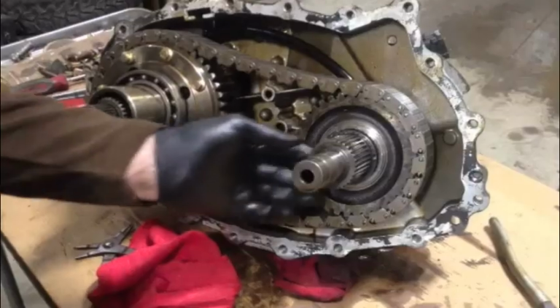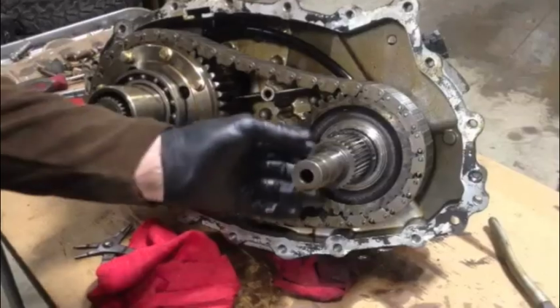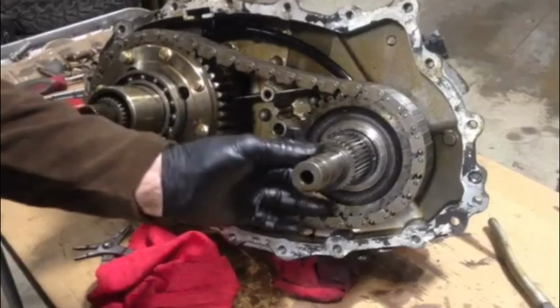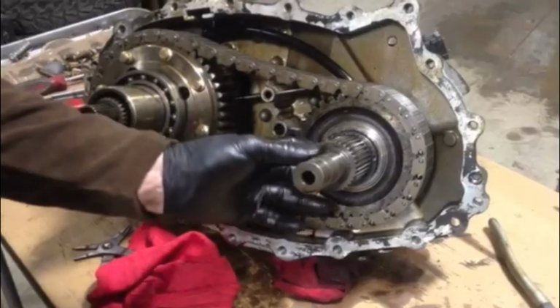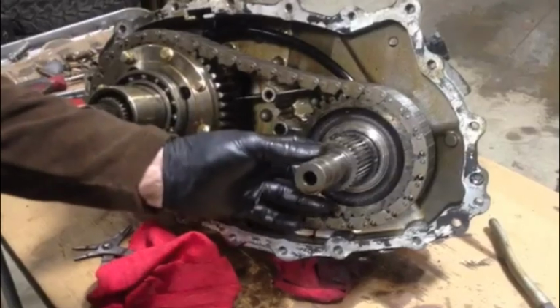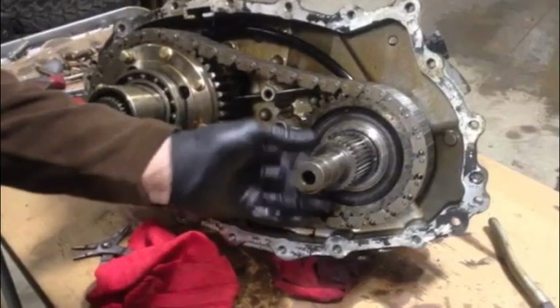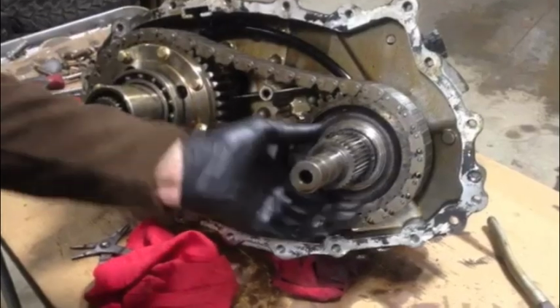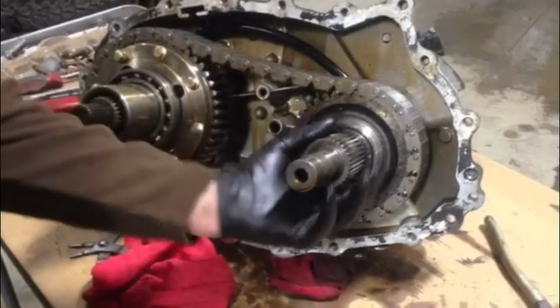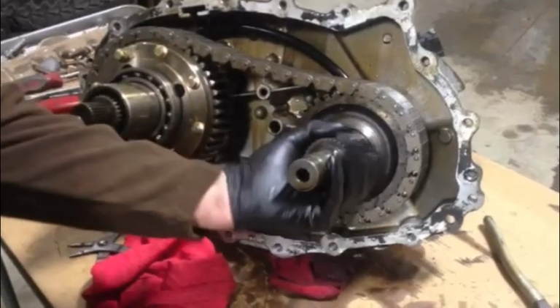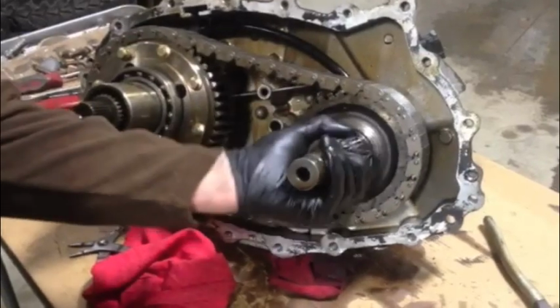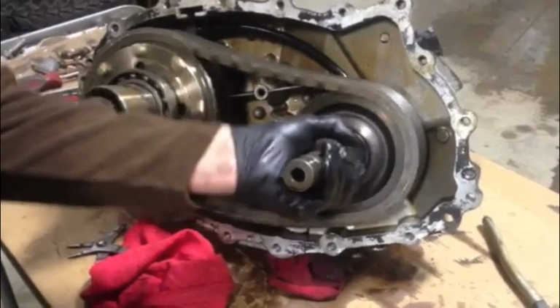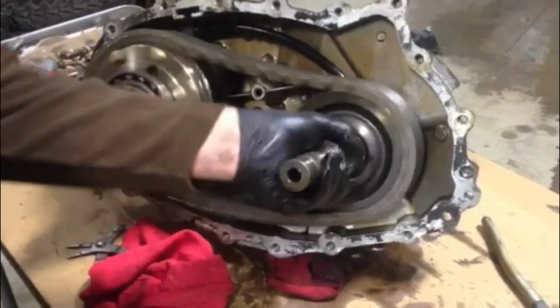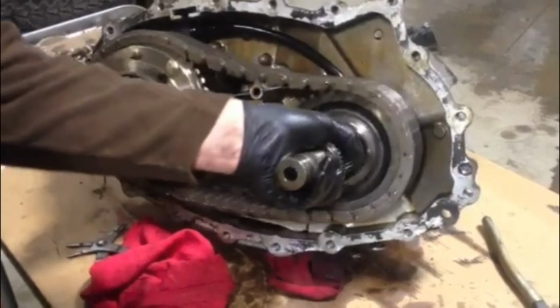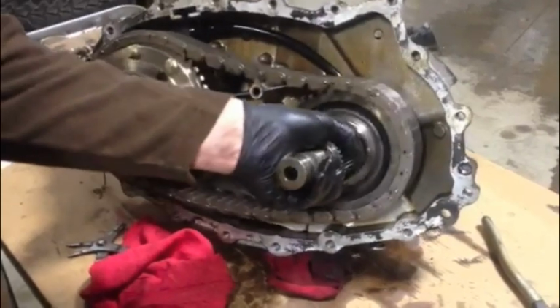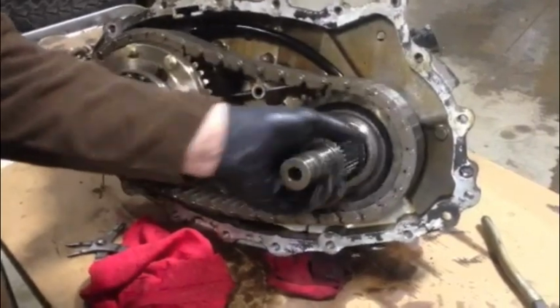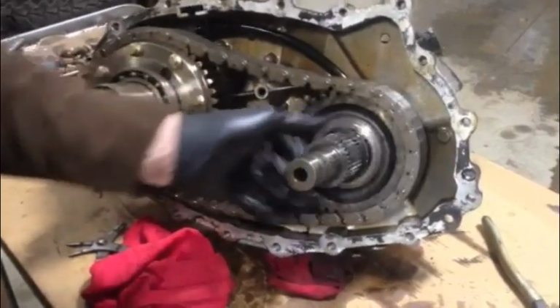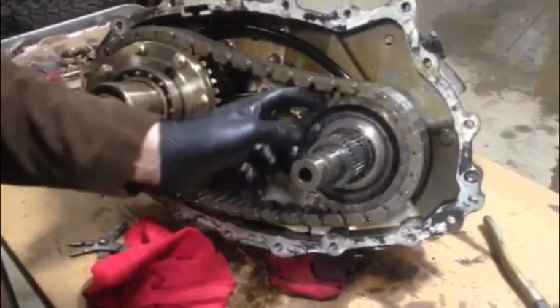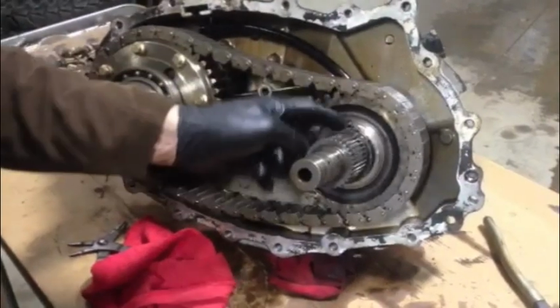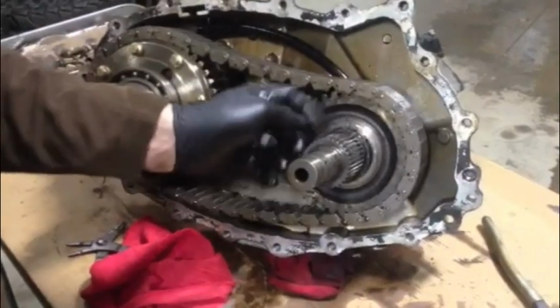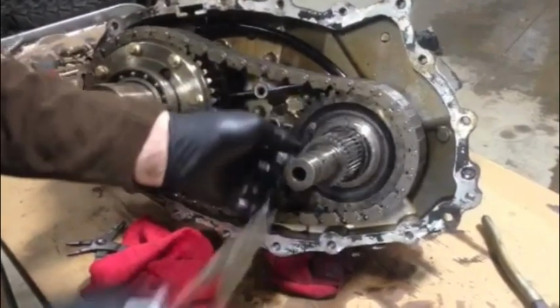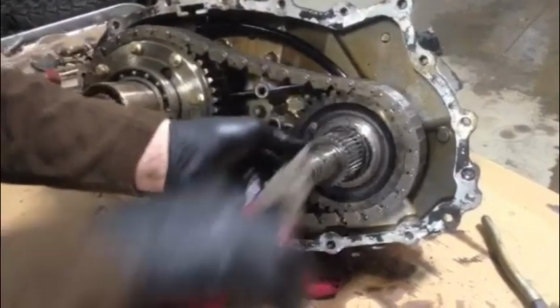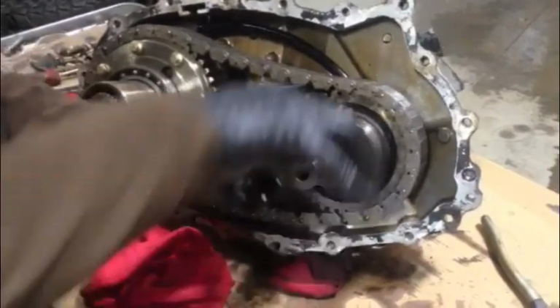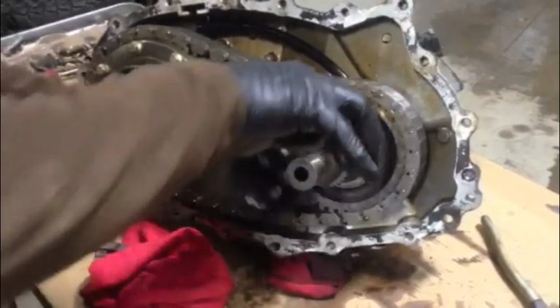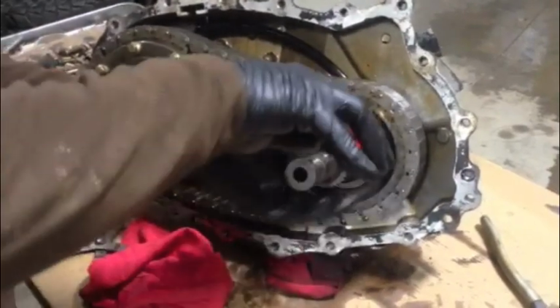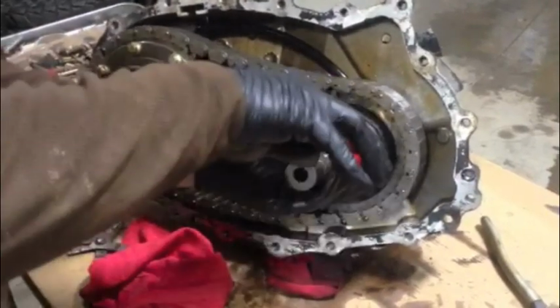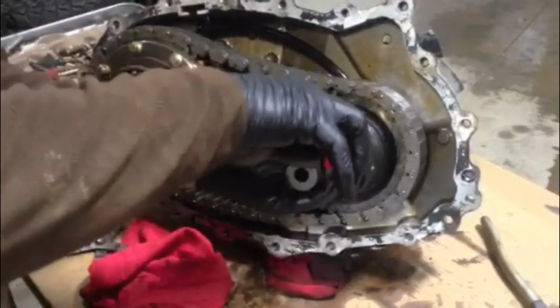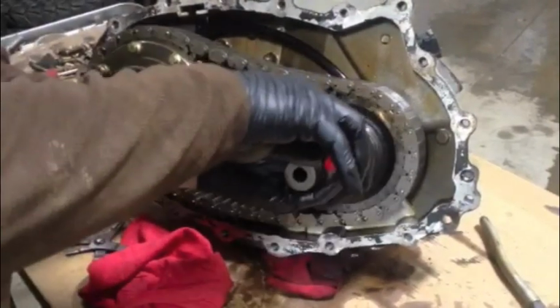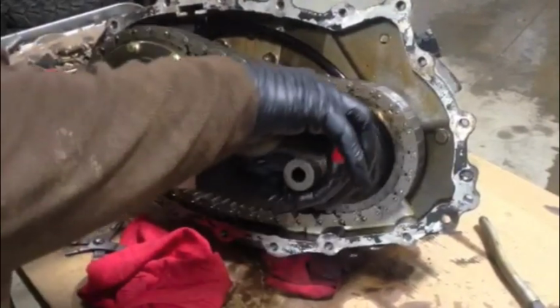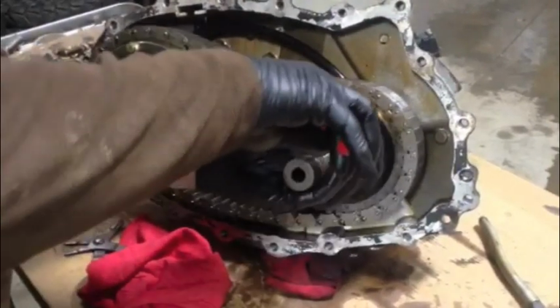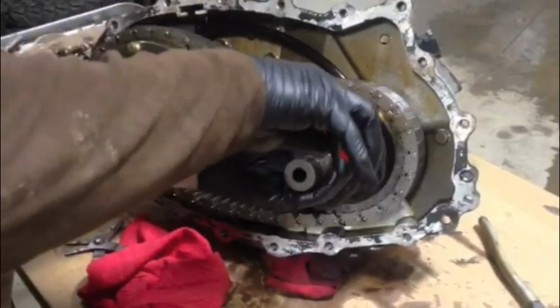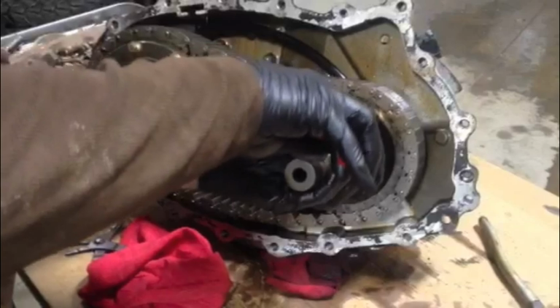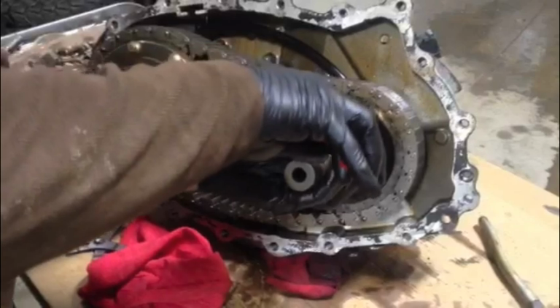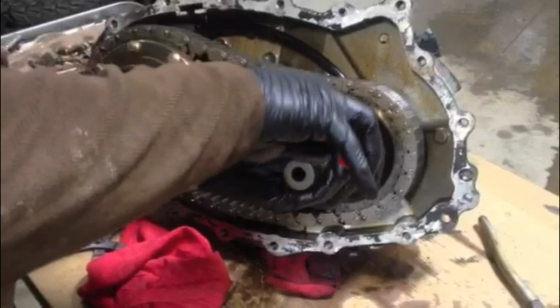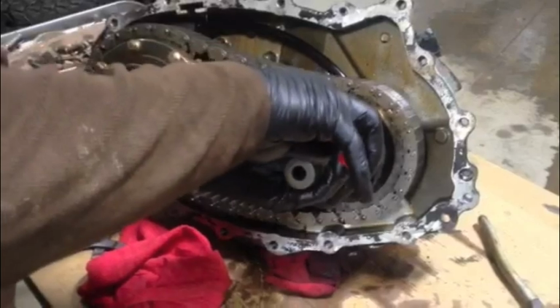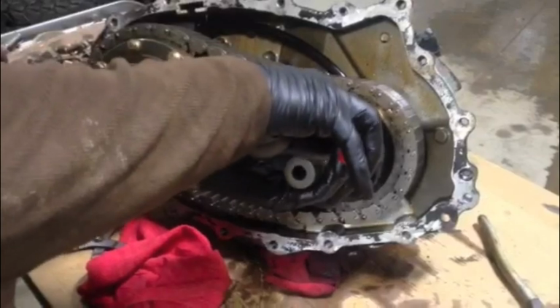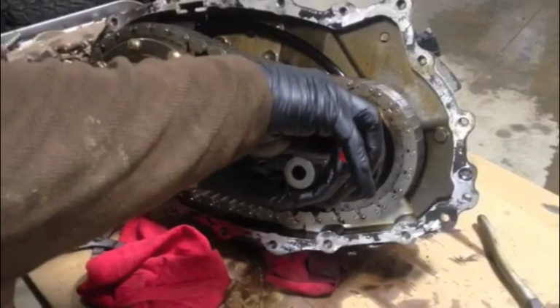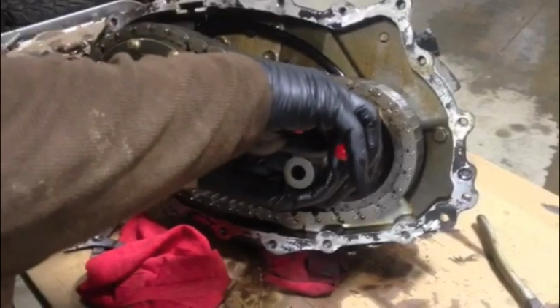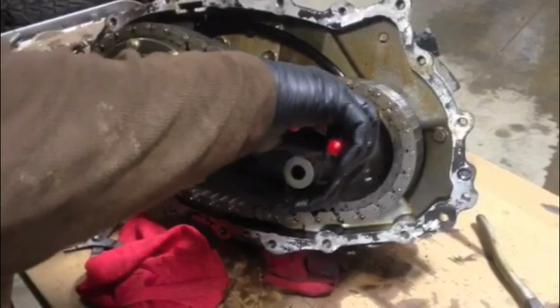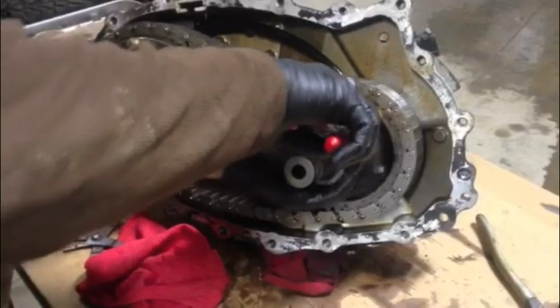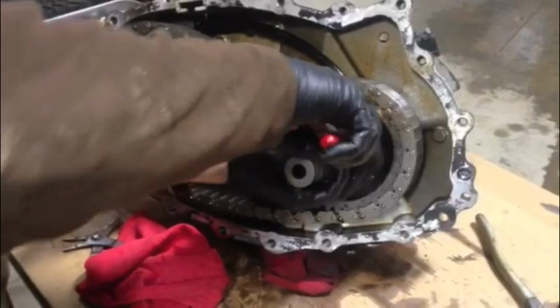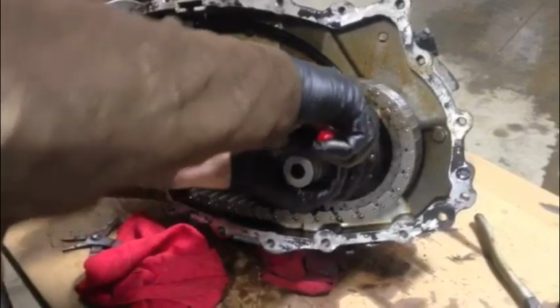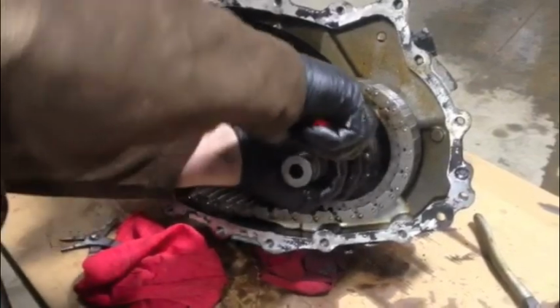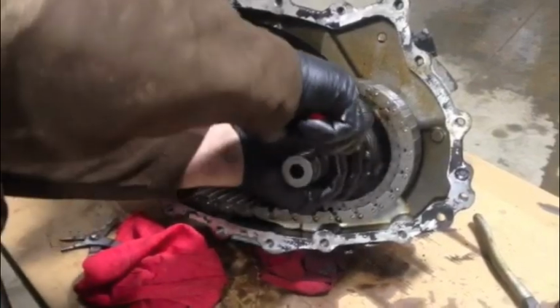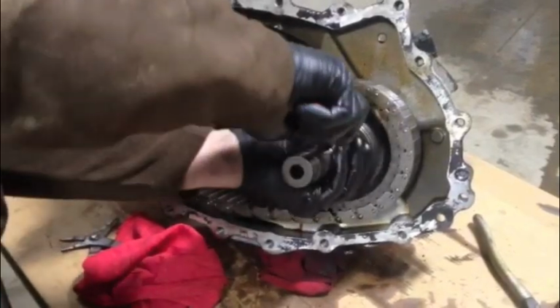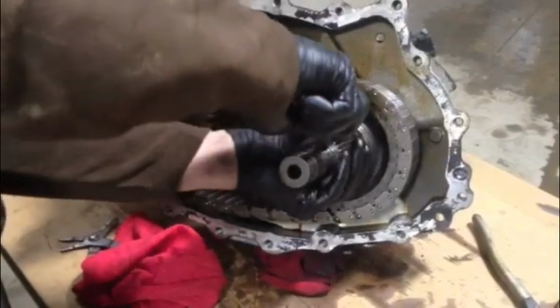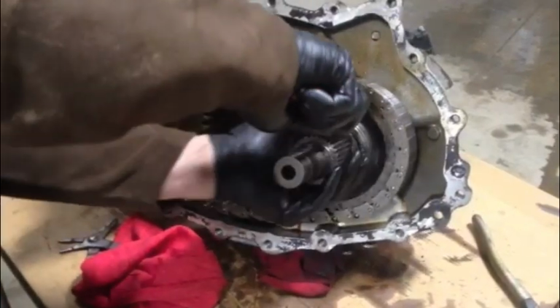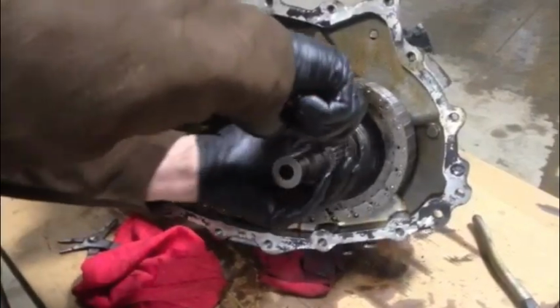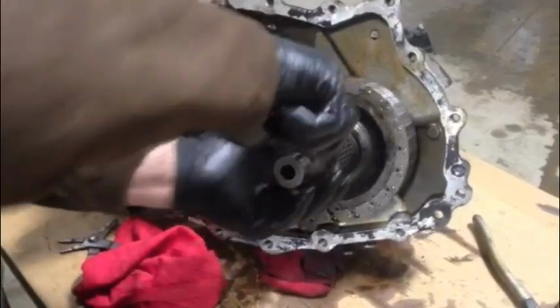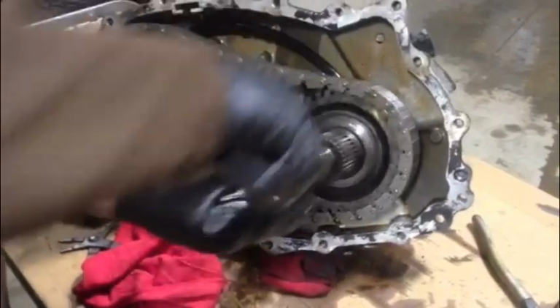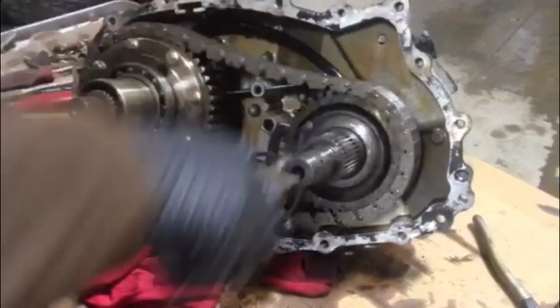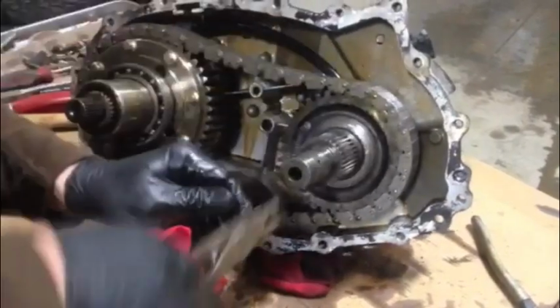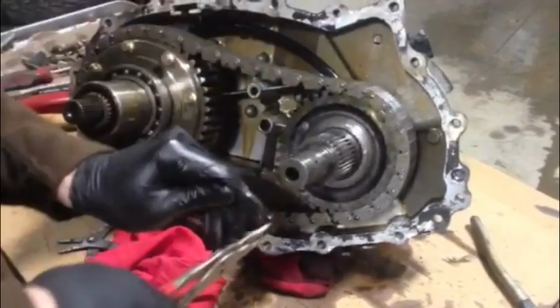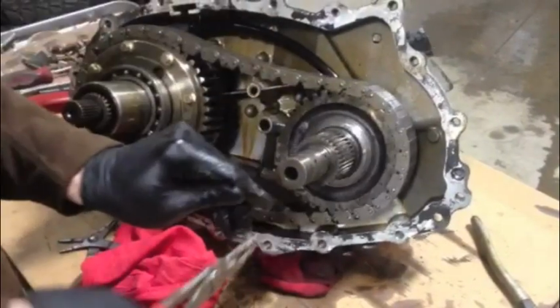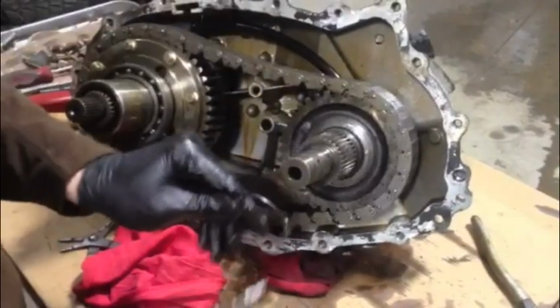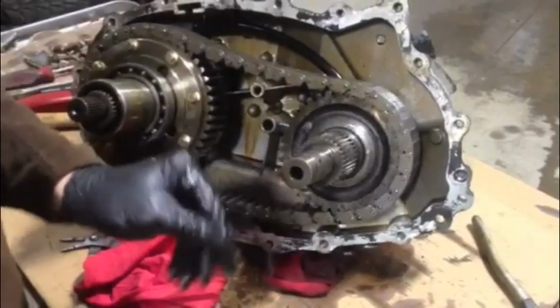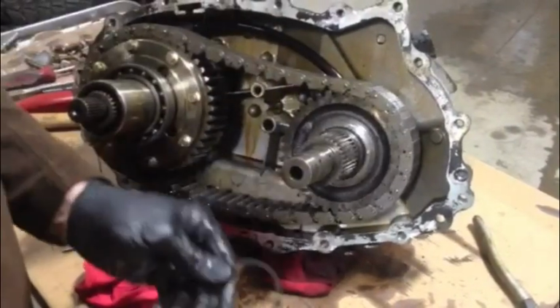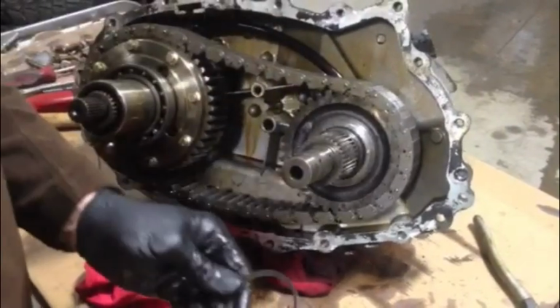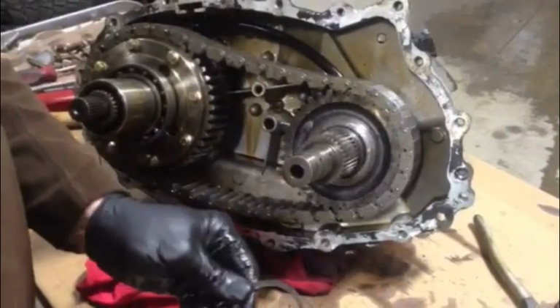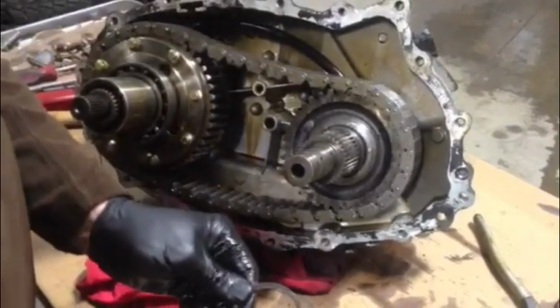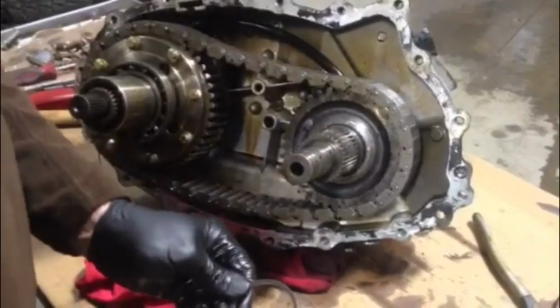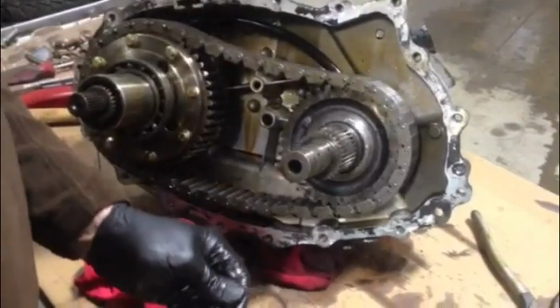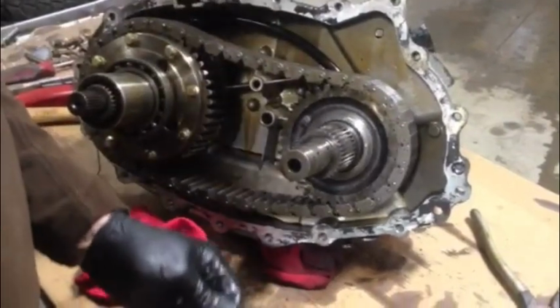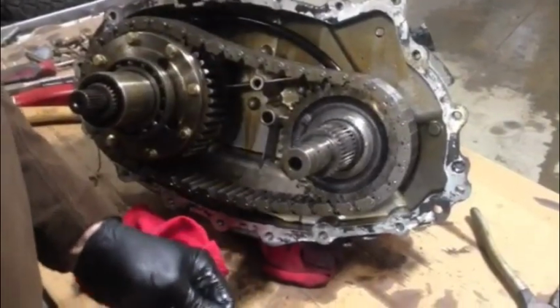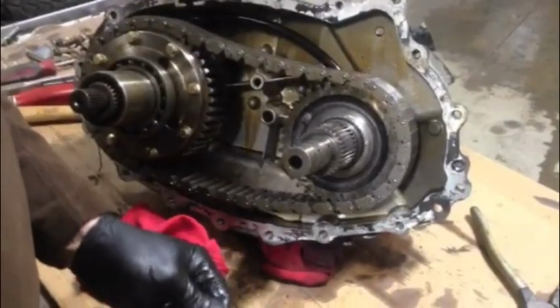Here's the second C-clip right here. Get in there, pop that one out. Set that aside, you'll need that.